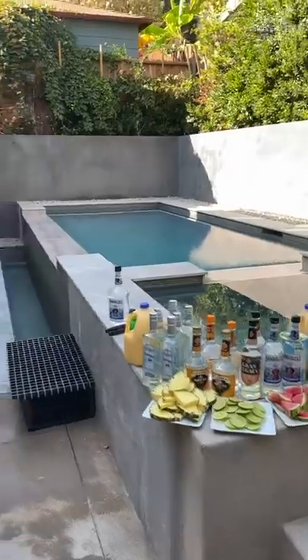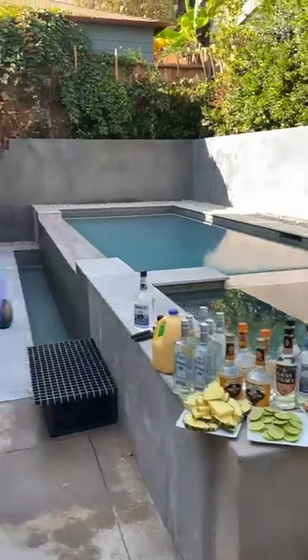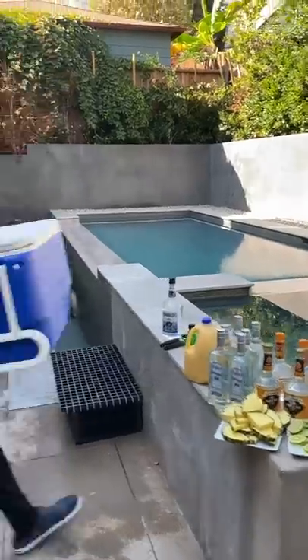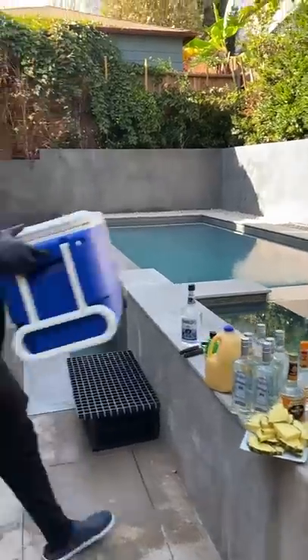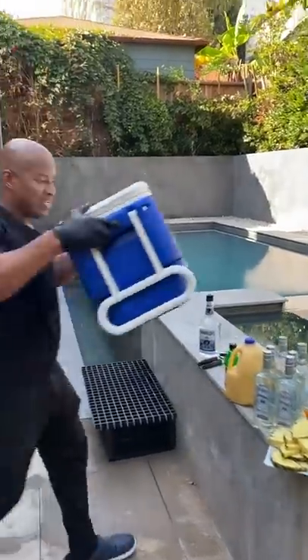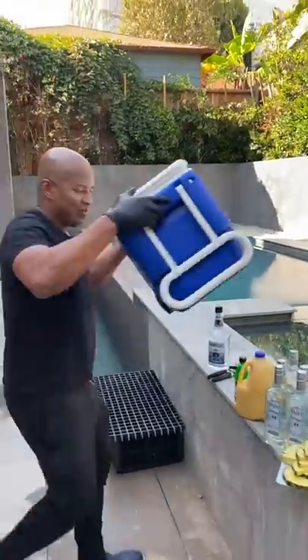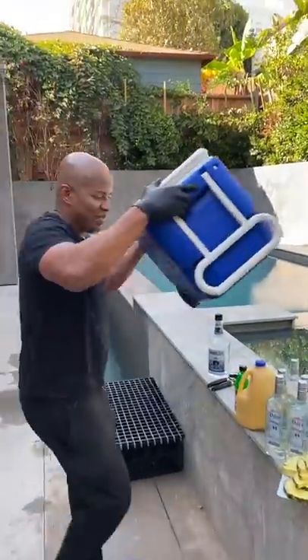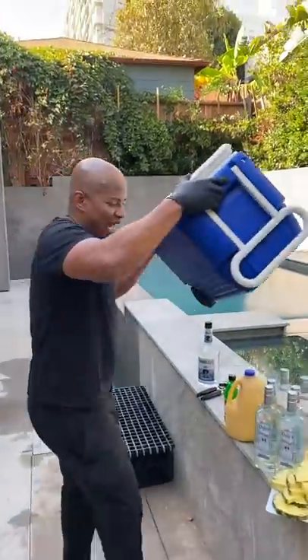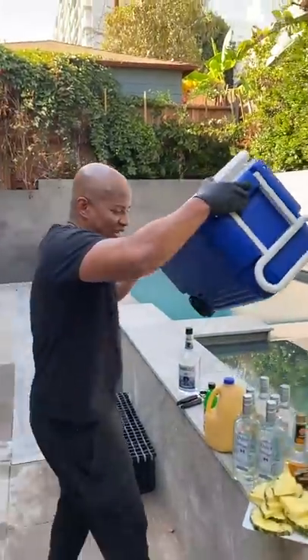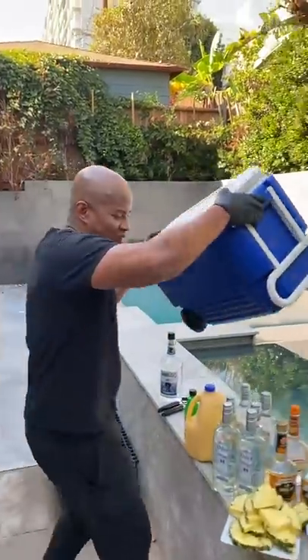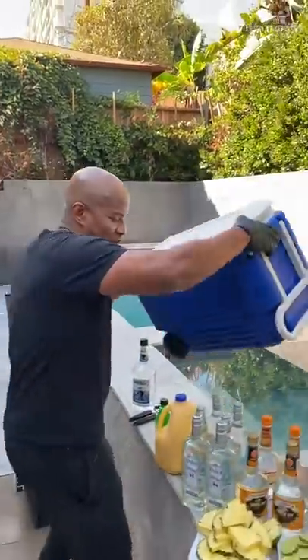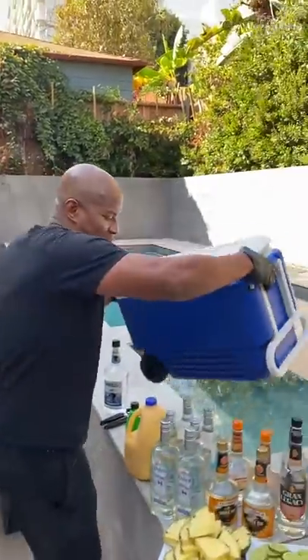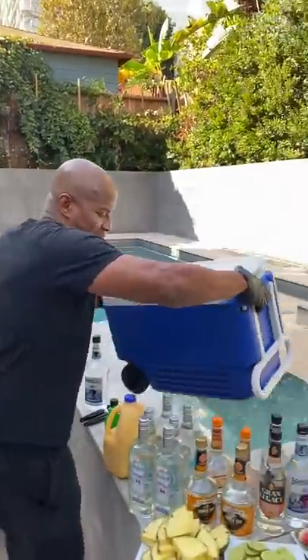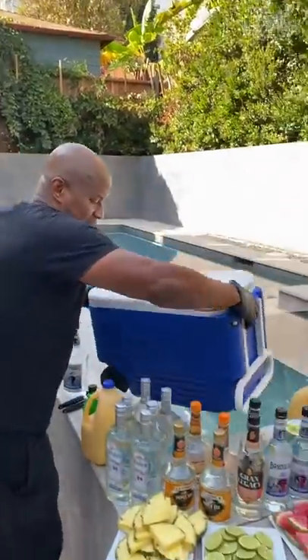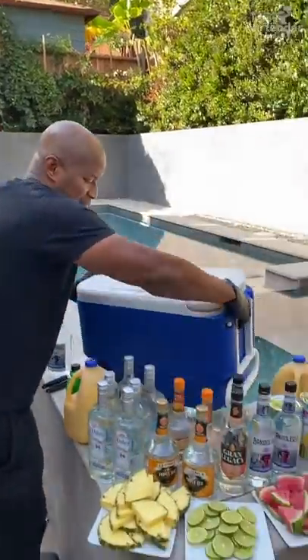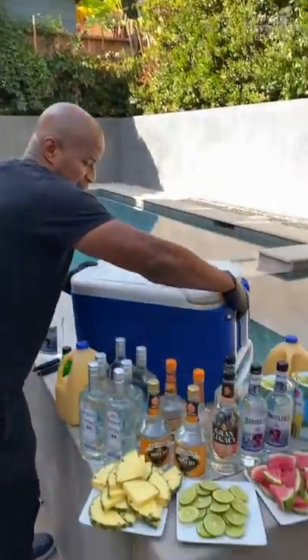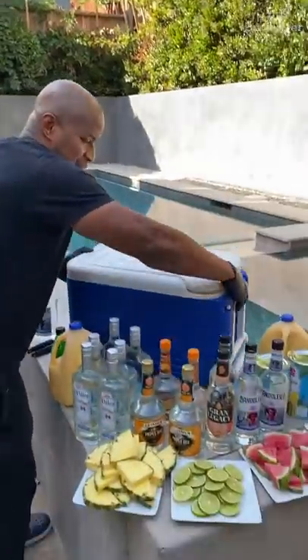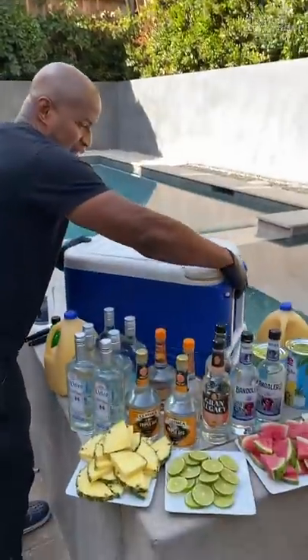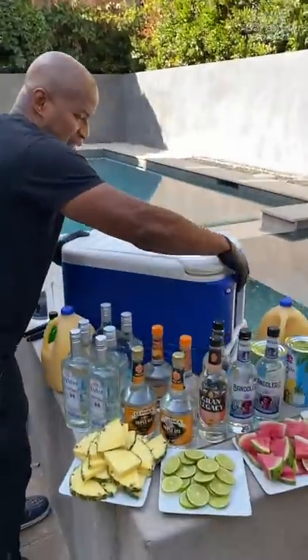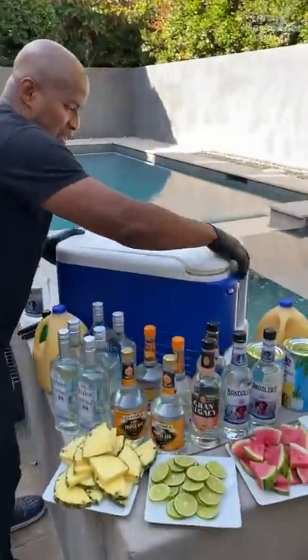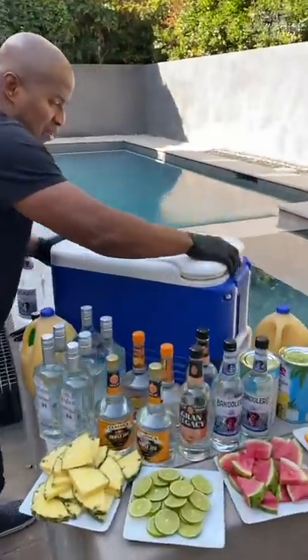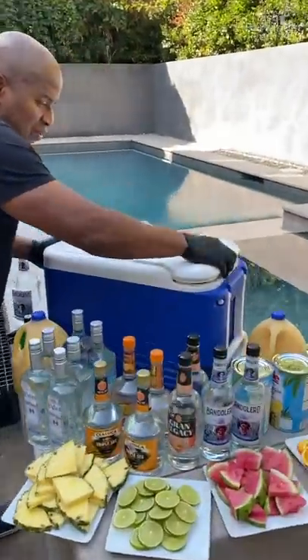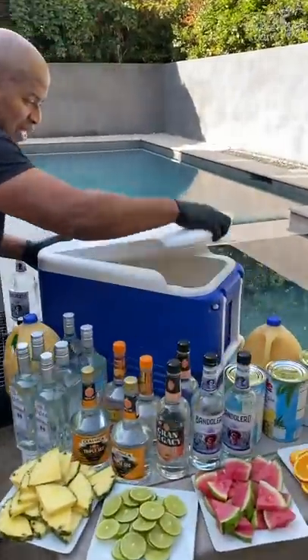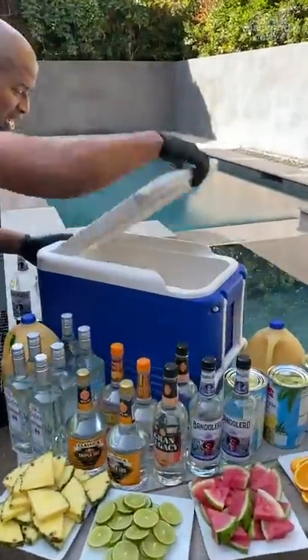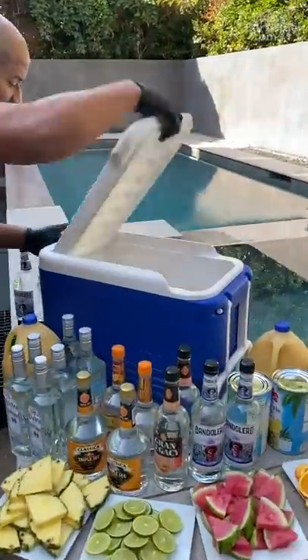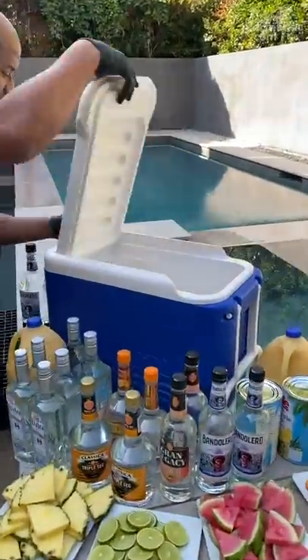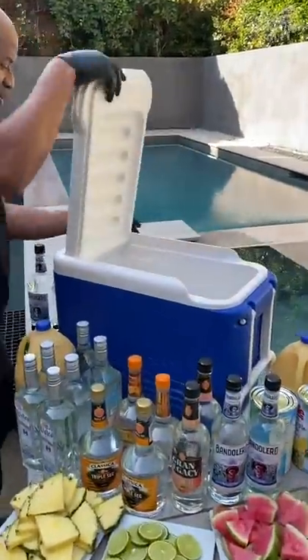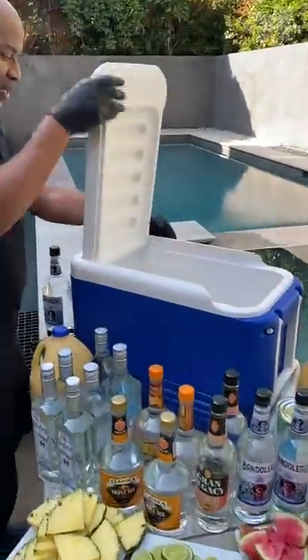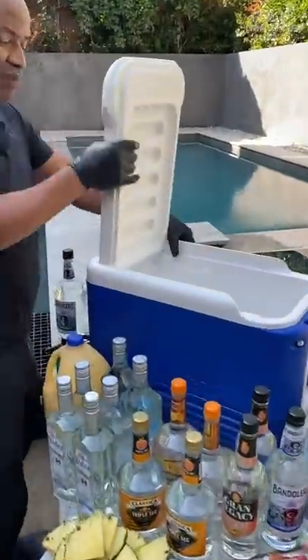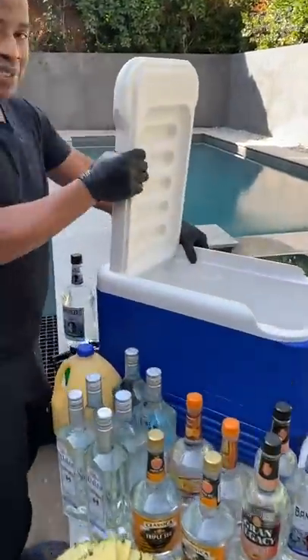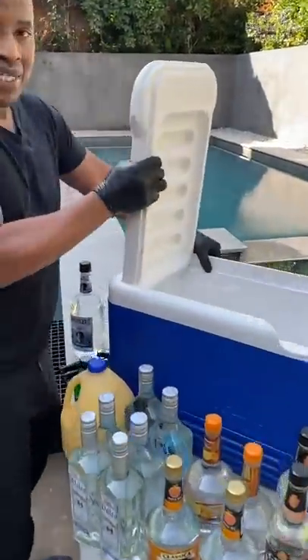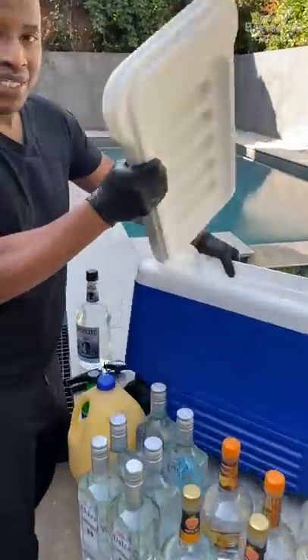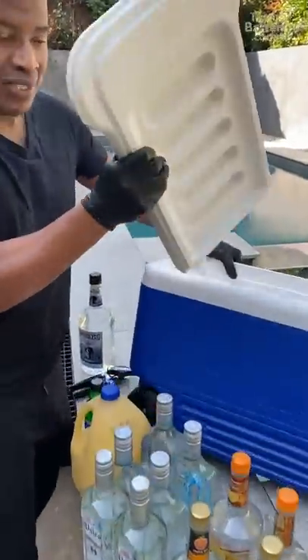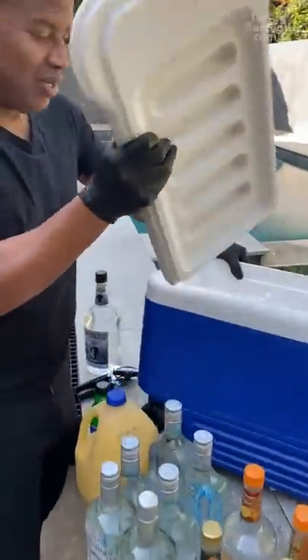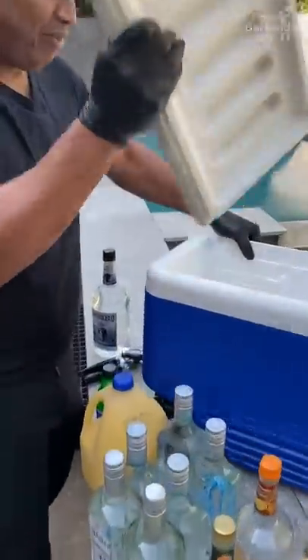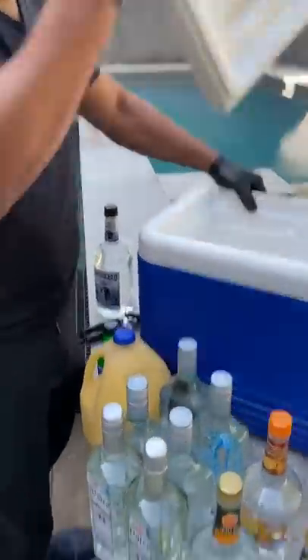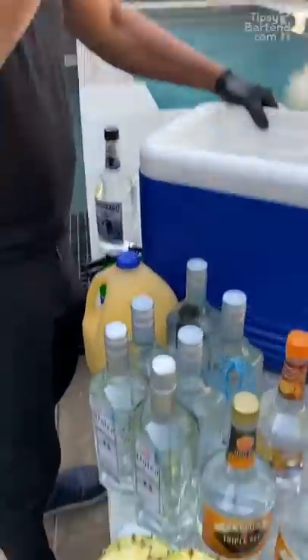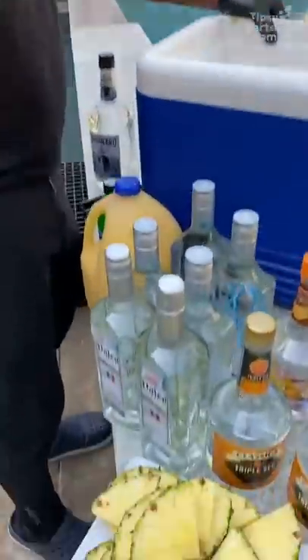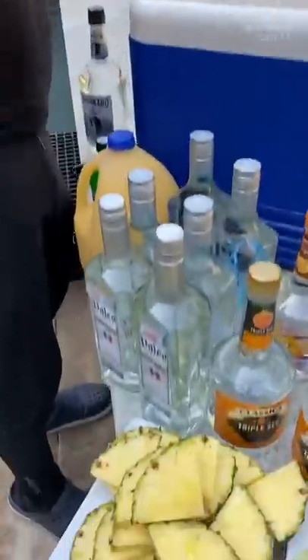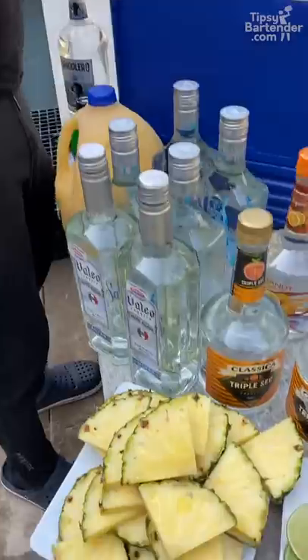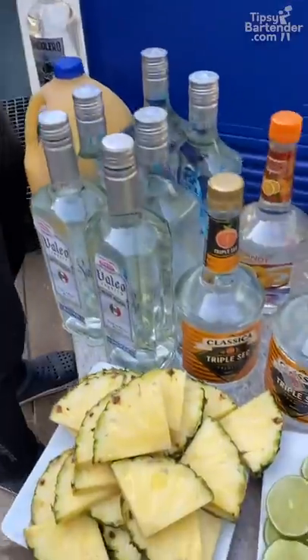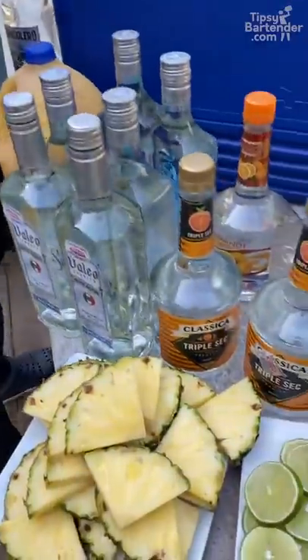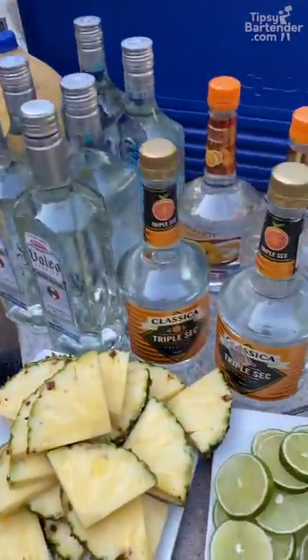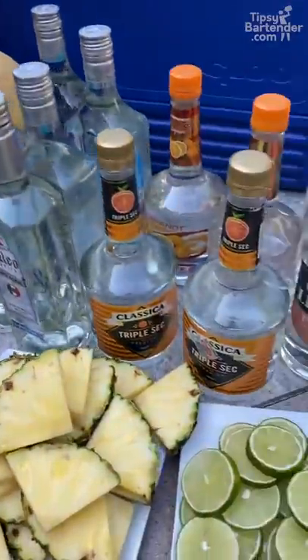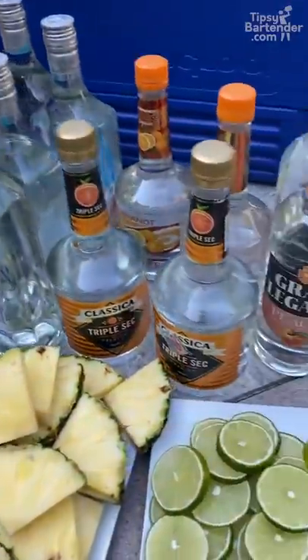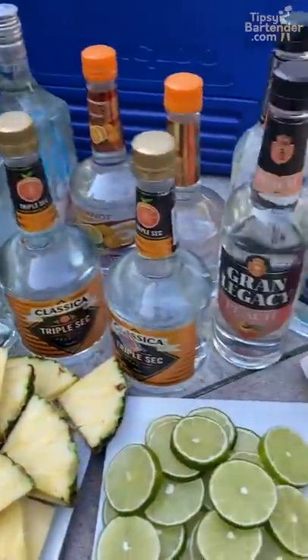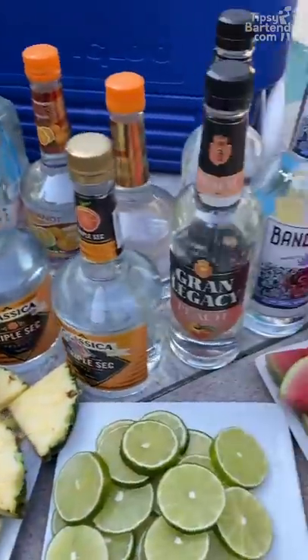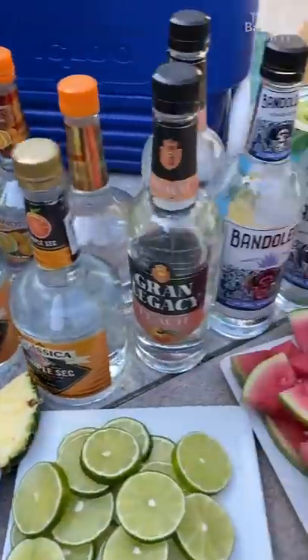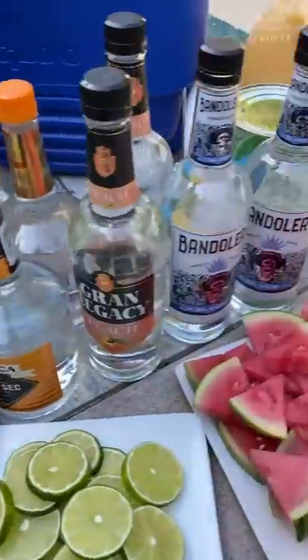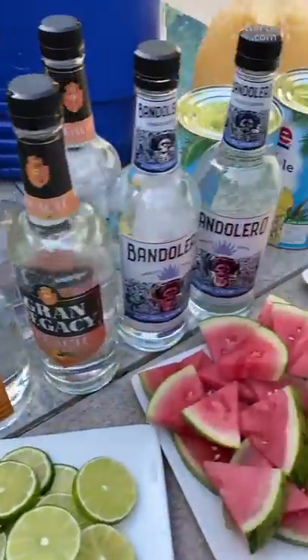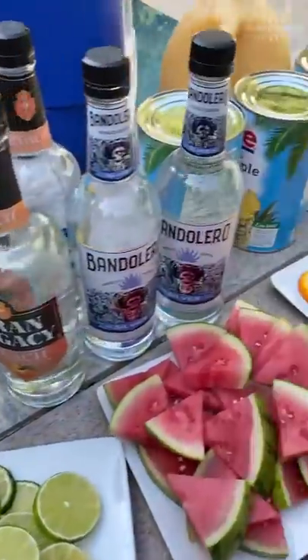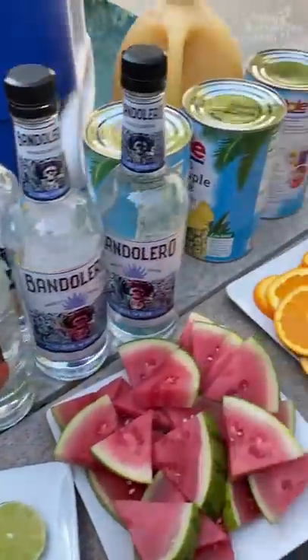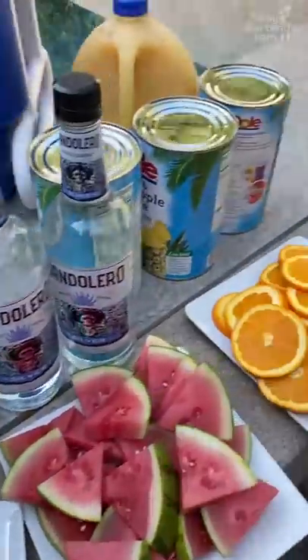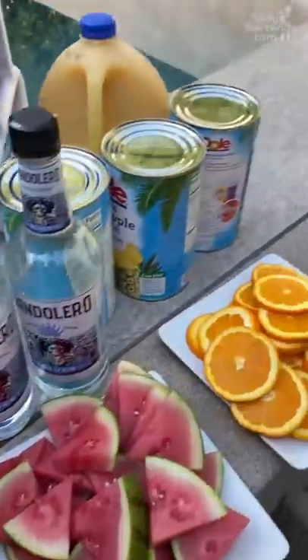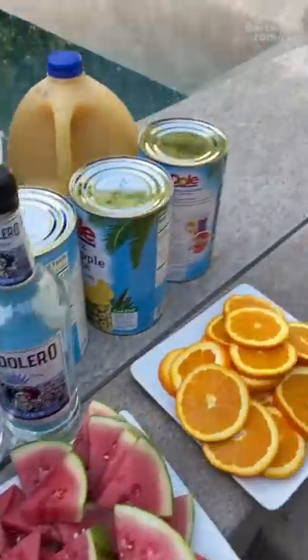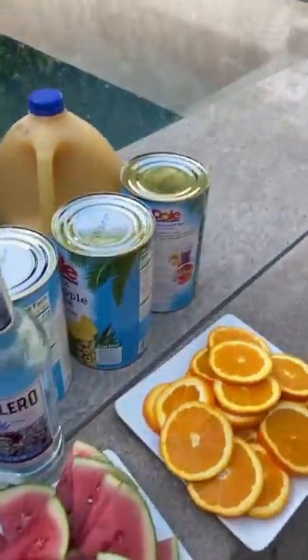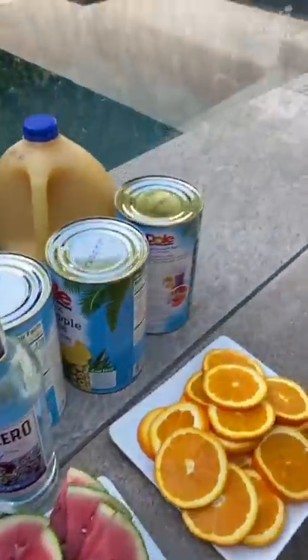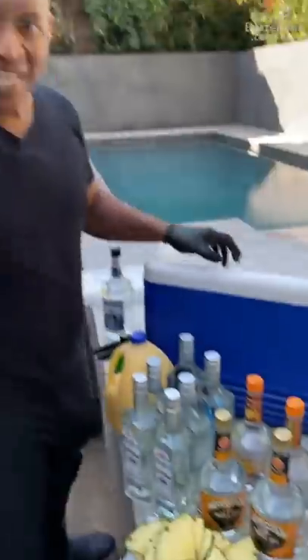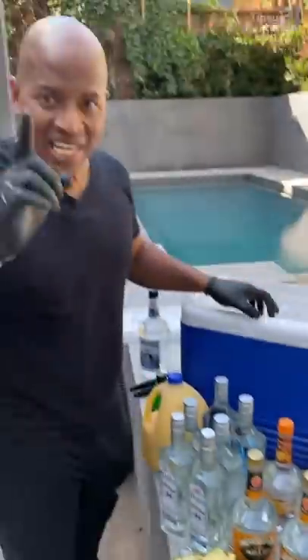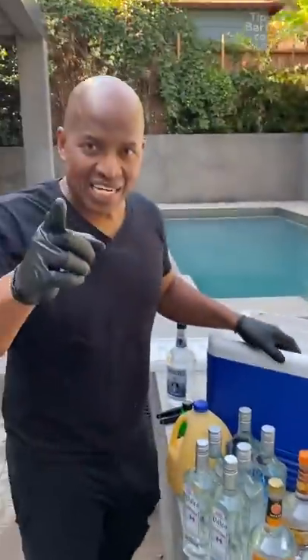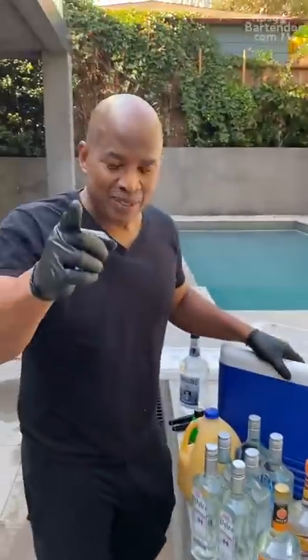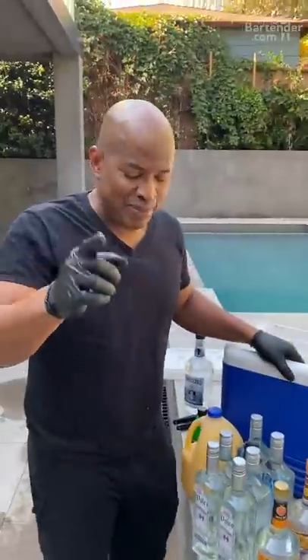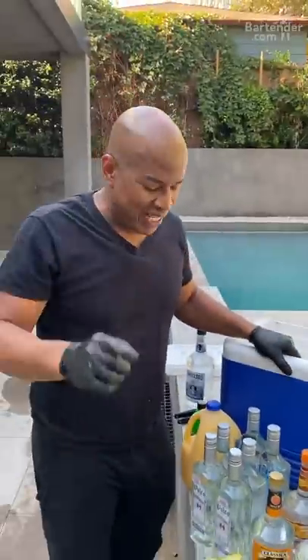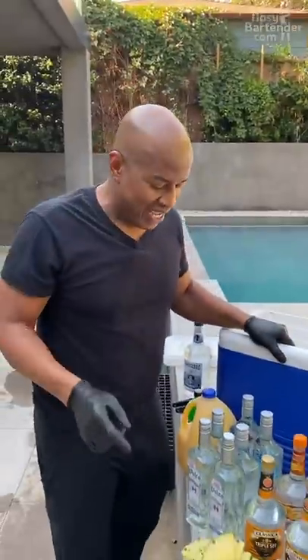Homeboy! We got the cooler. Let me take this off. Let us begin.